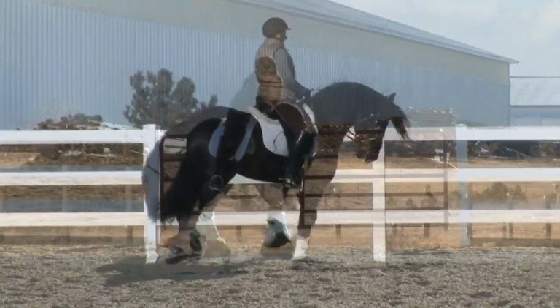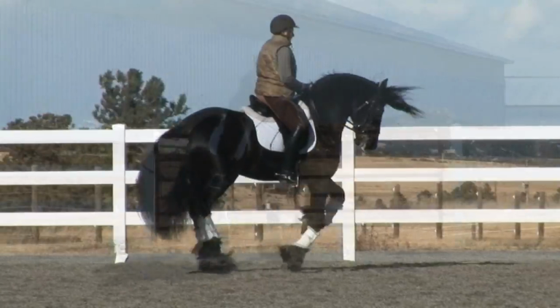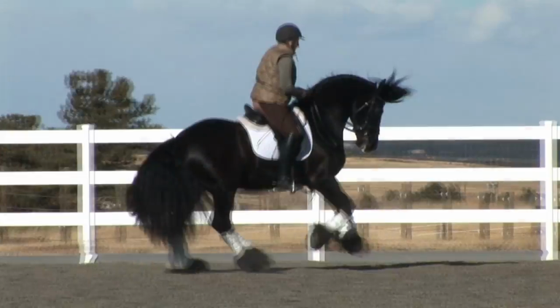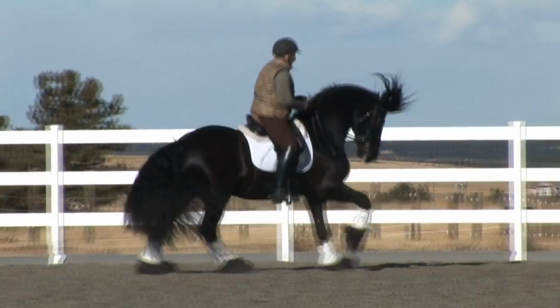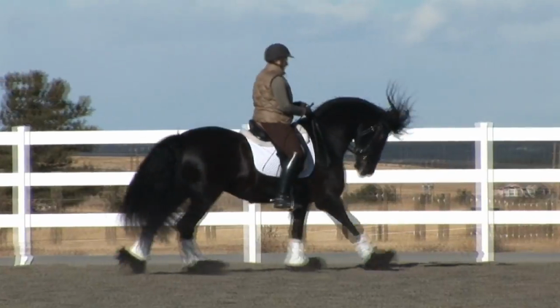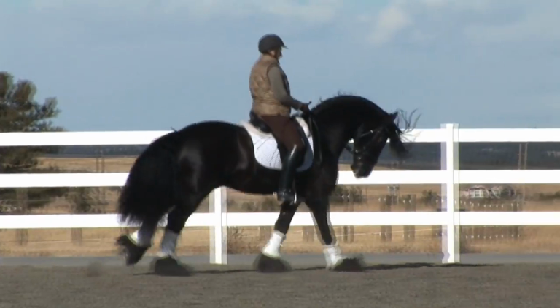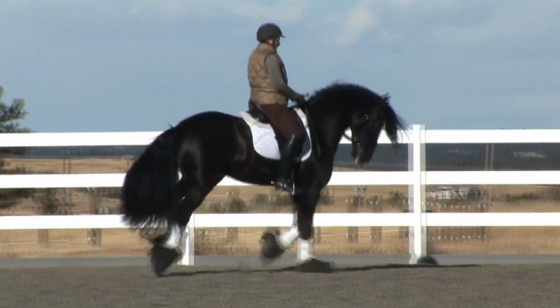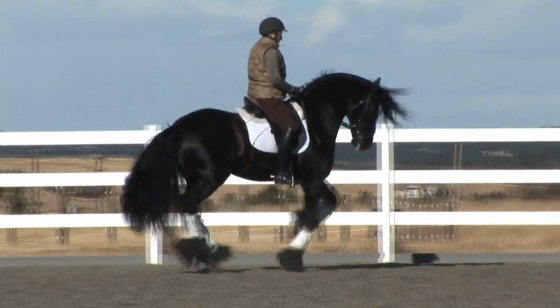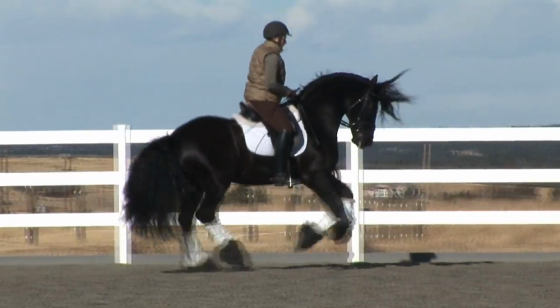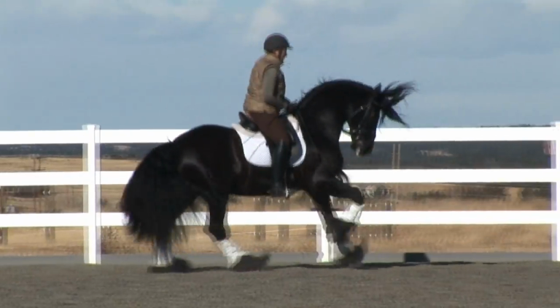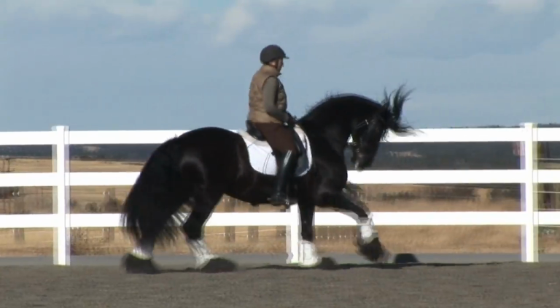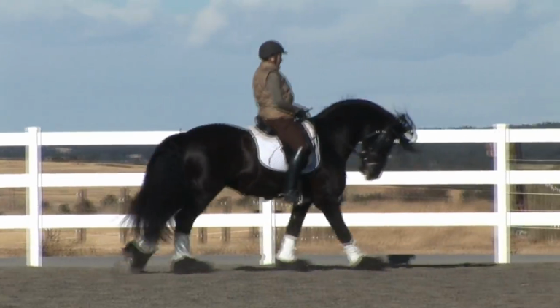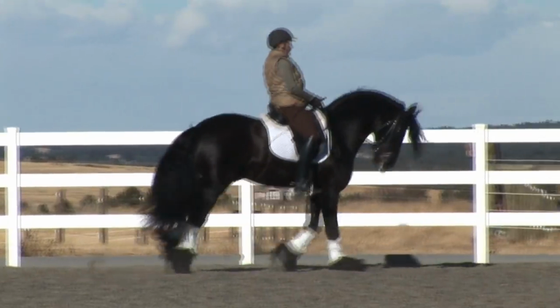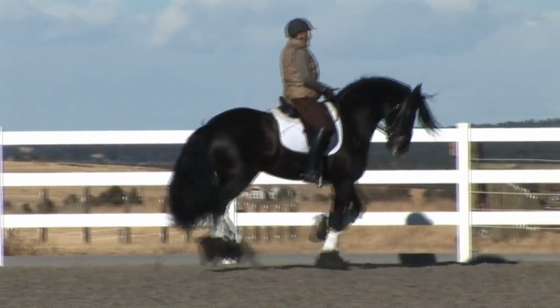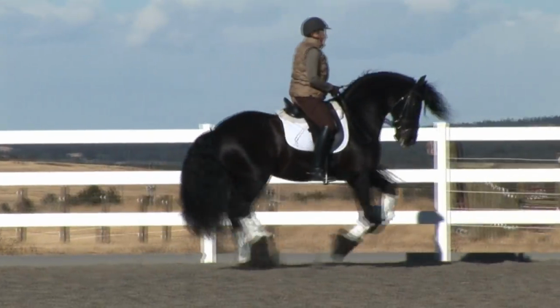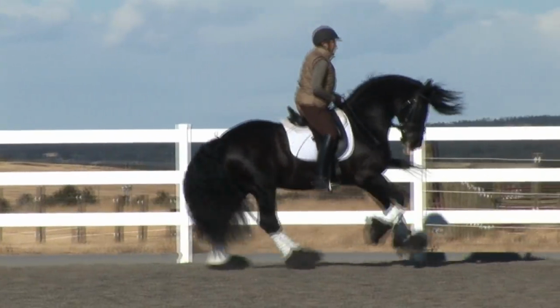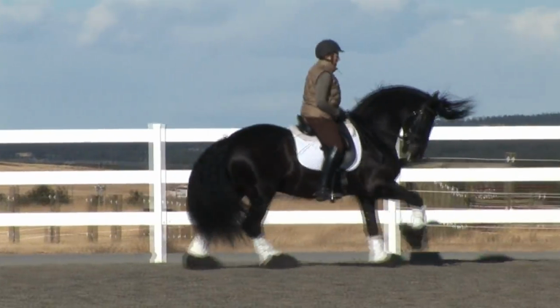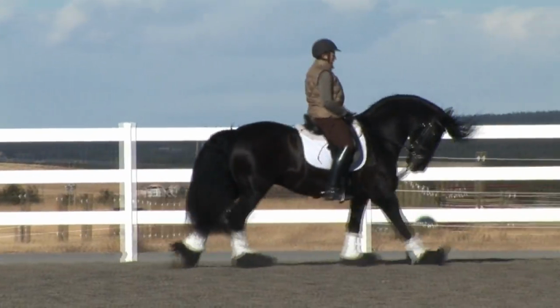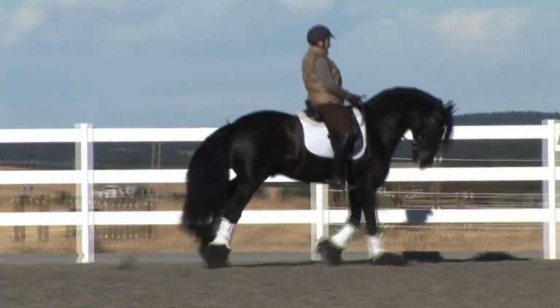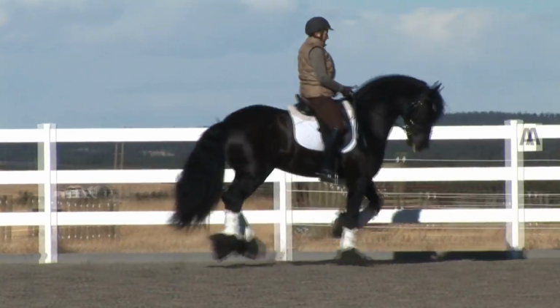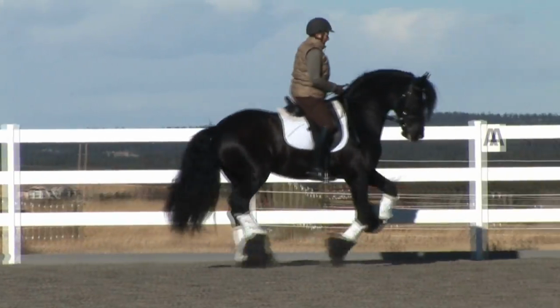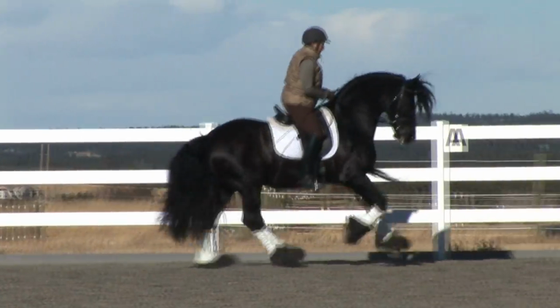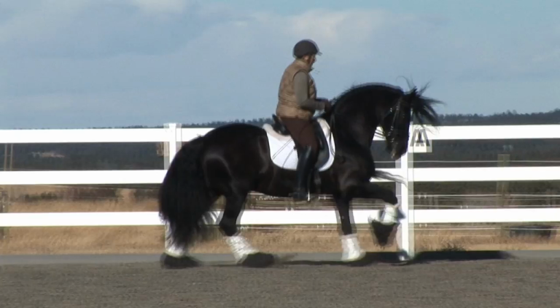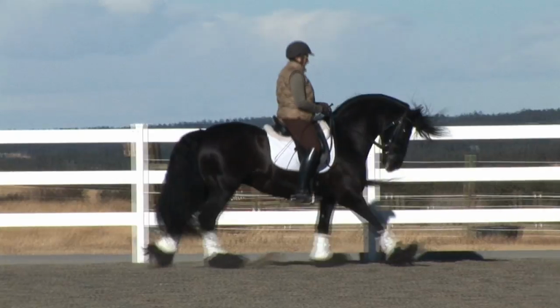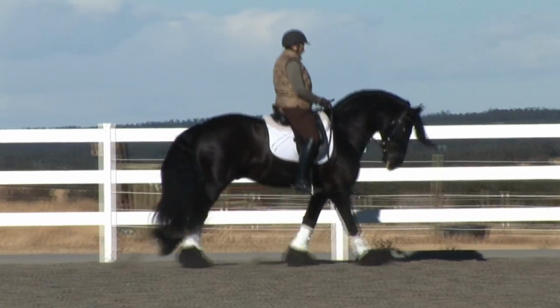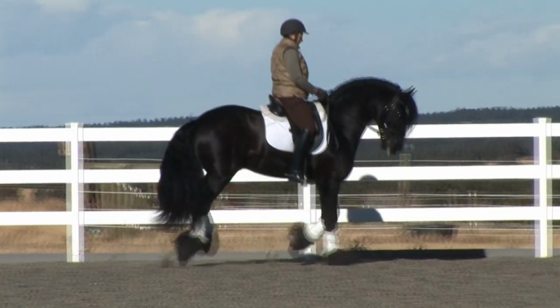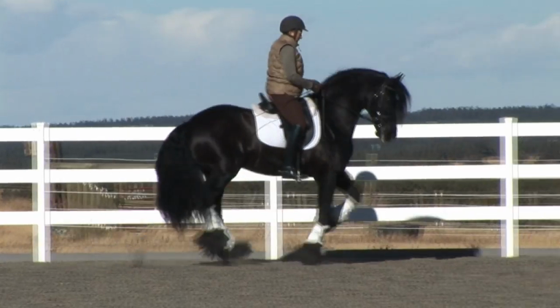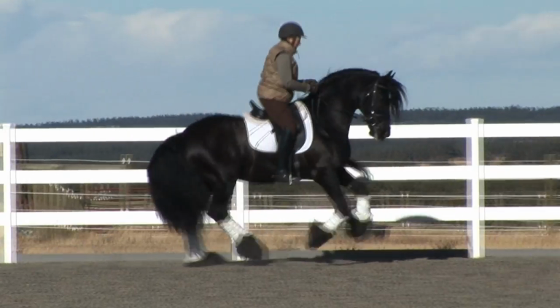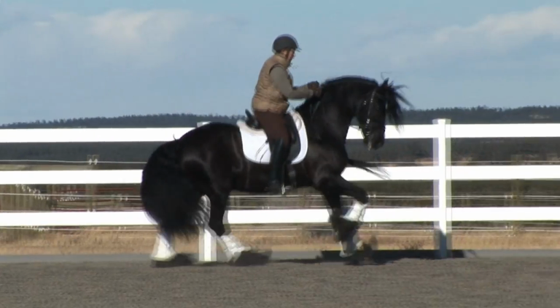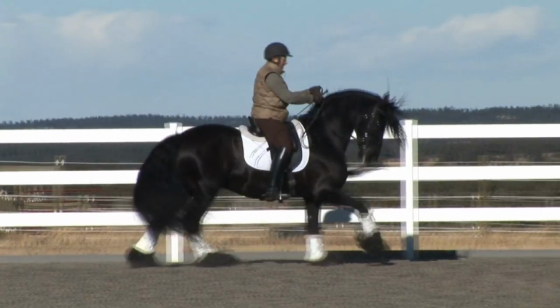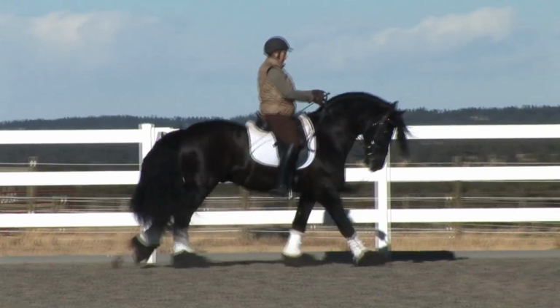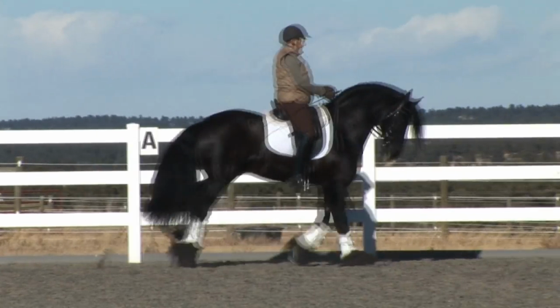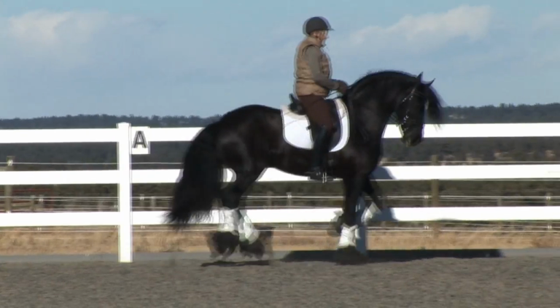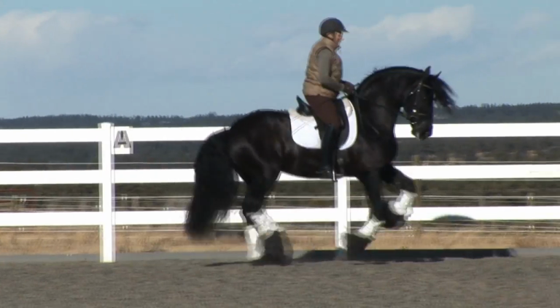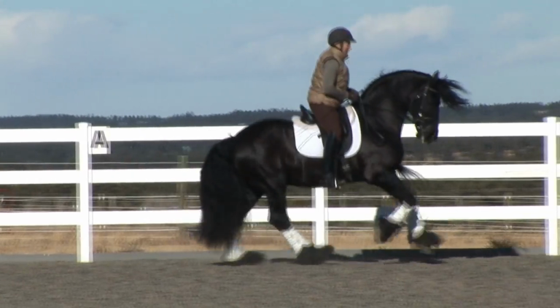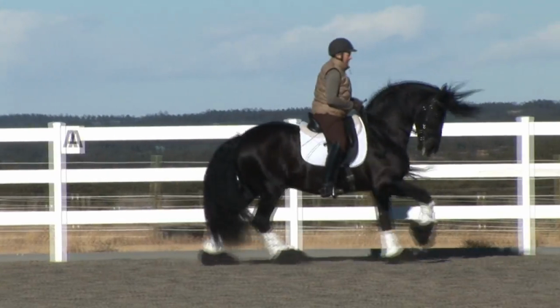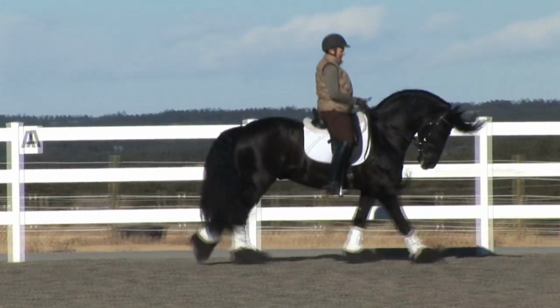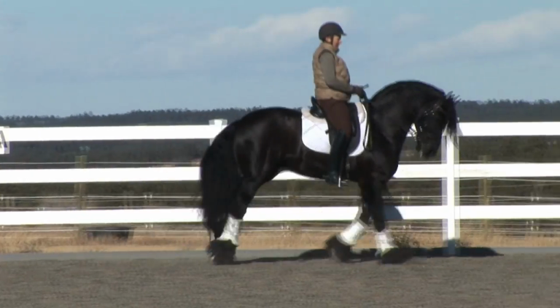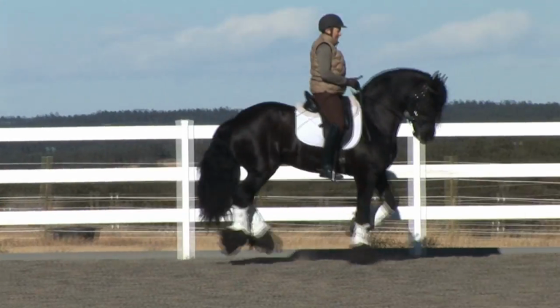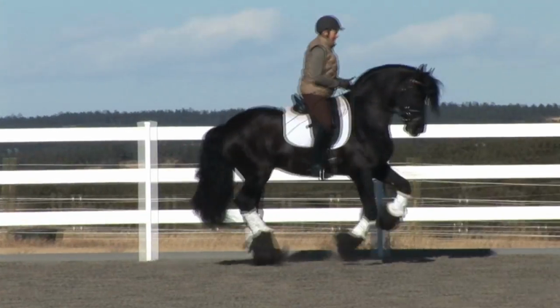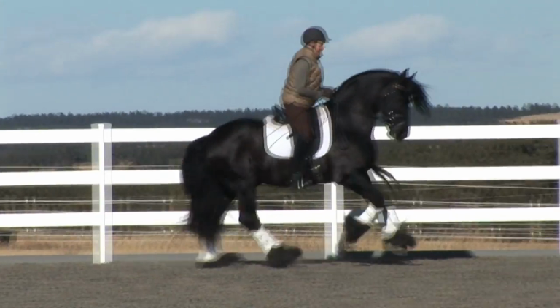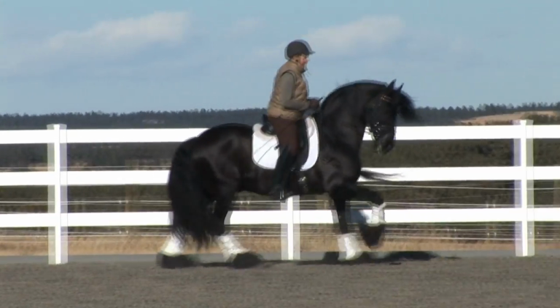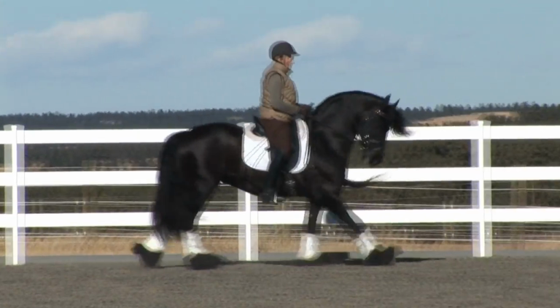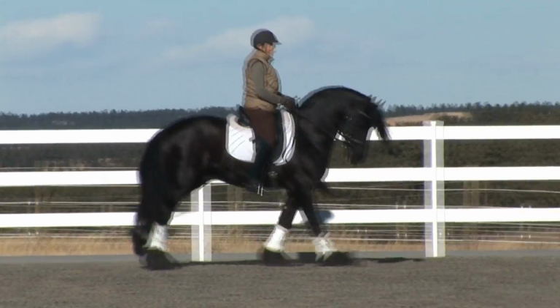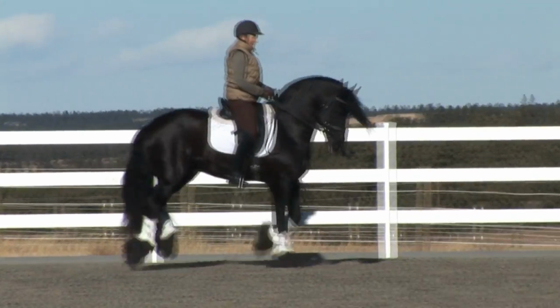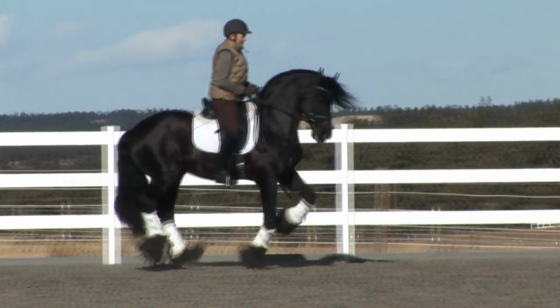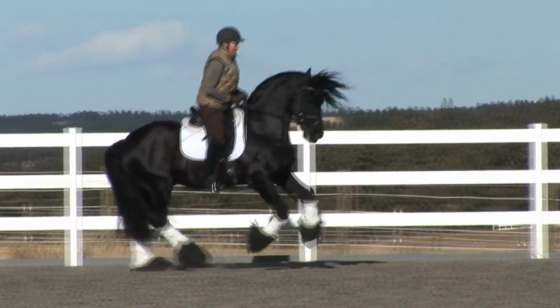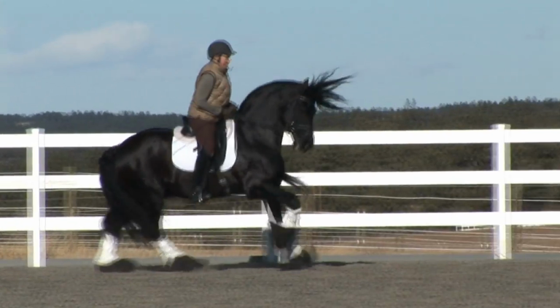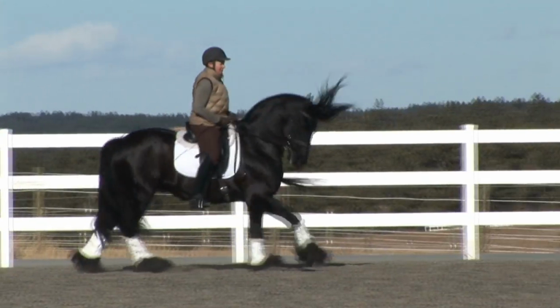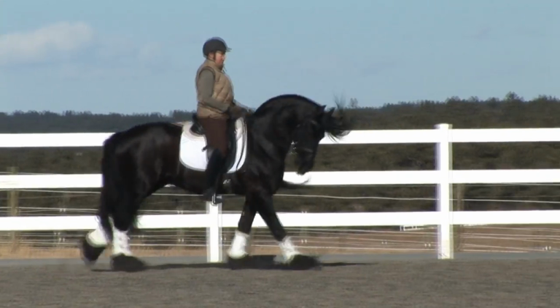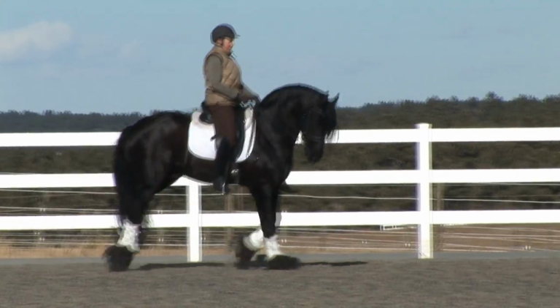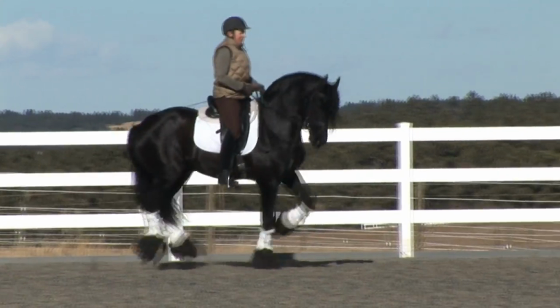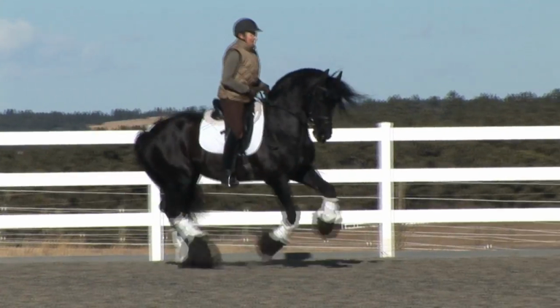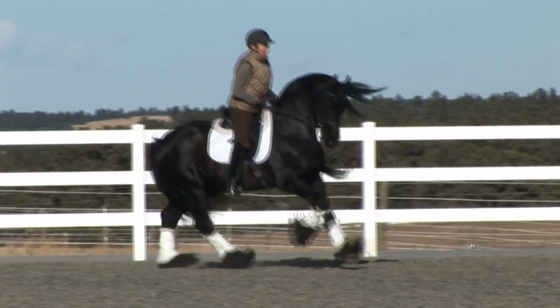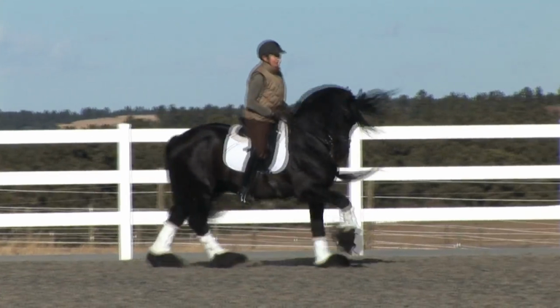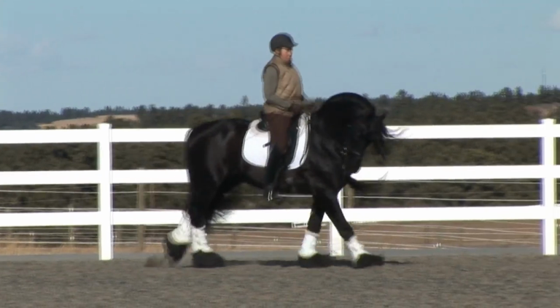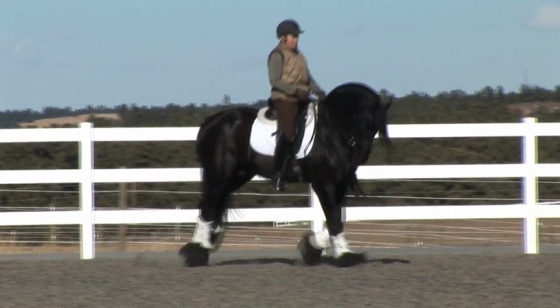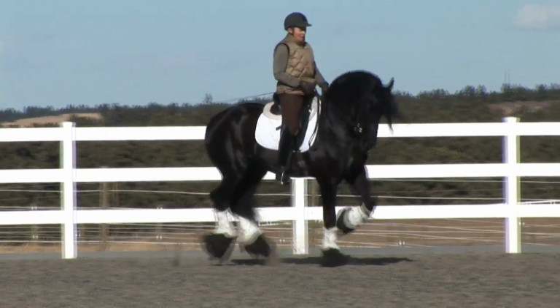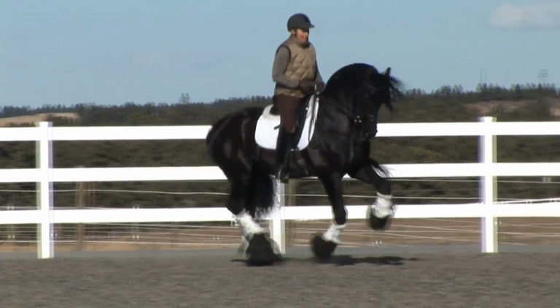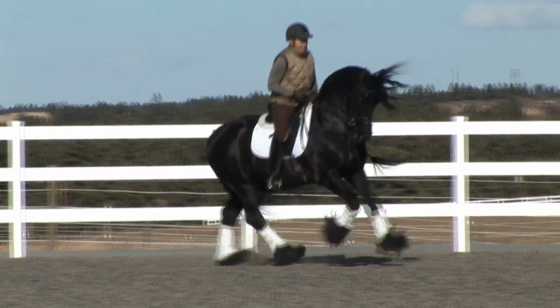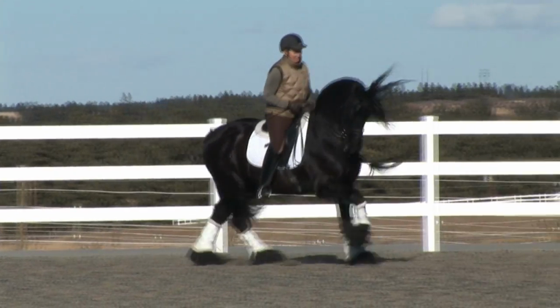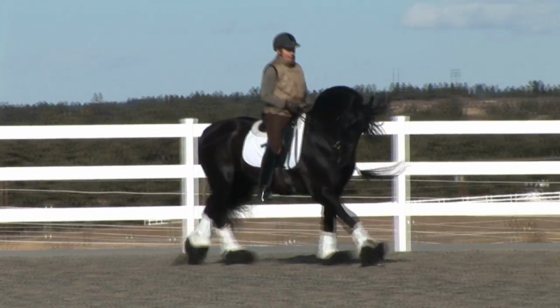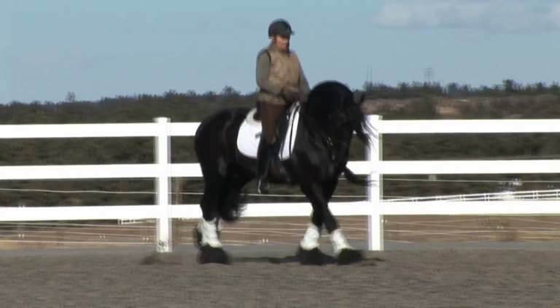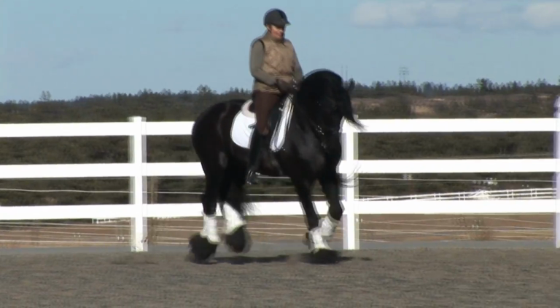Highlights of his Grand Prix are most definitely his pirouettes. He gets eight and a half and nines for those.